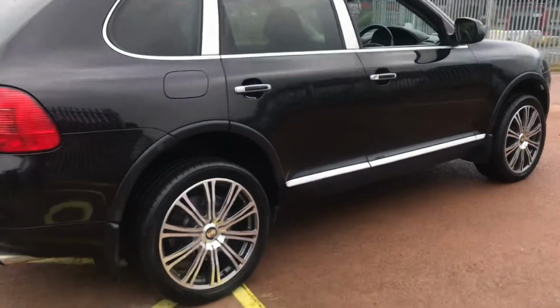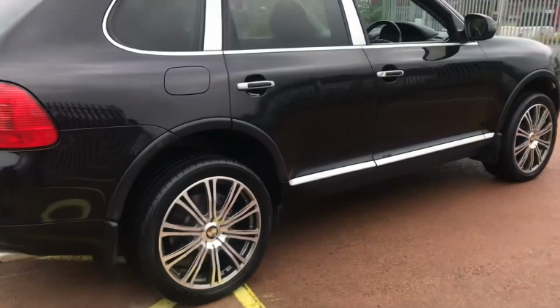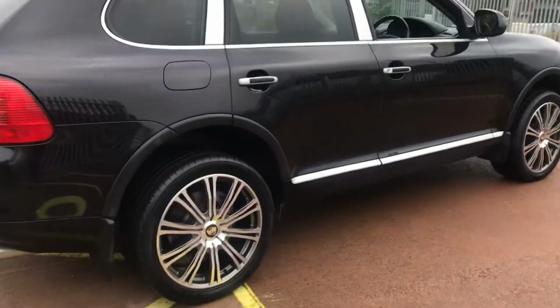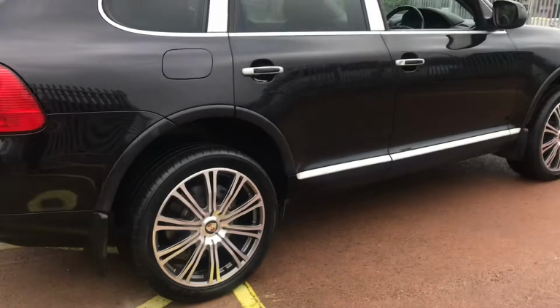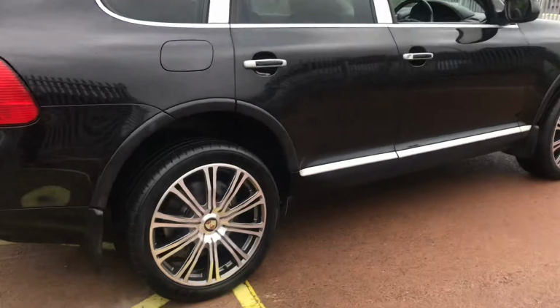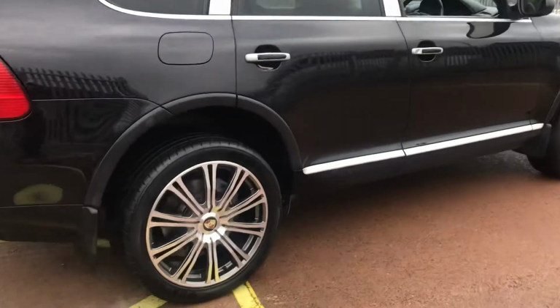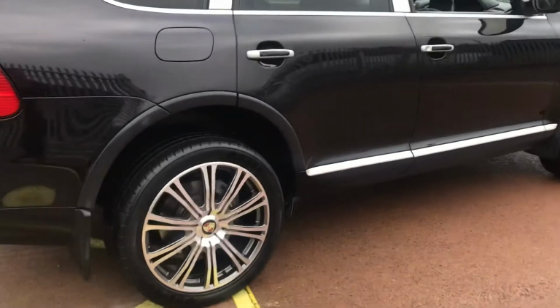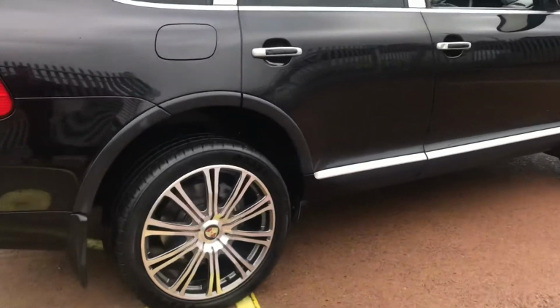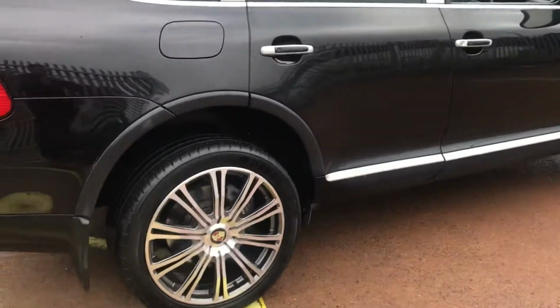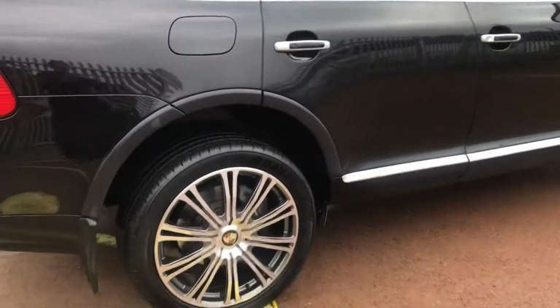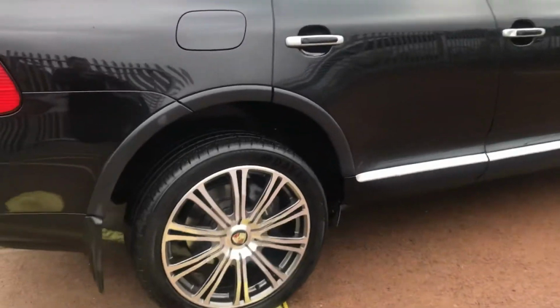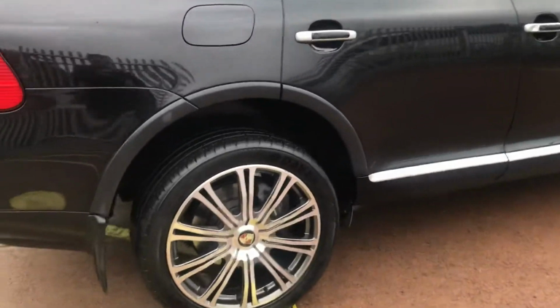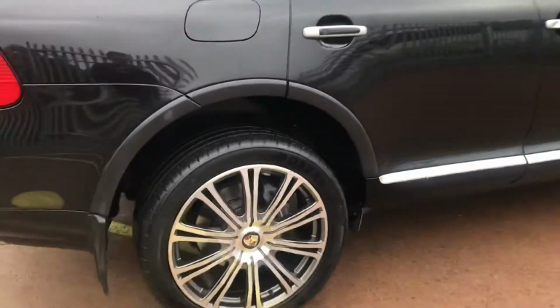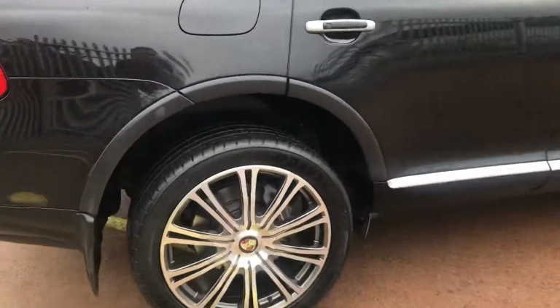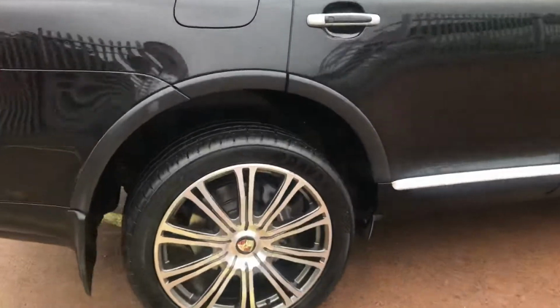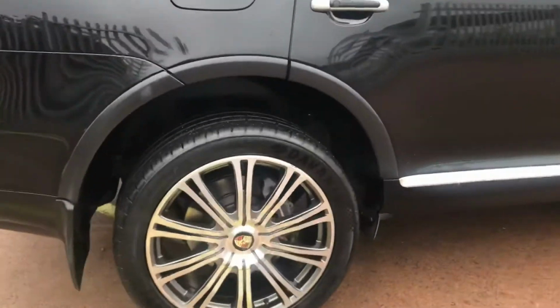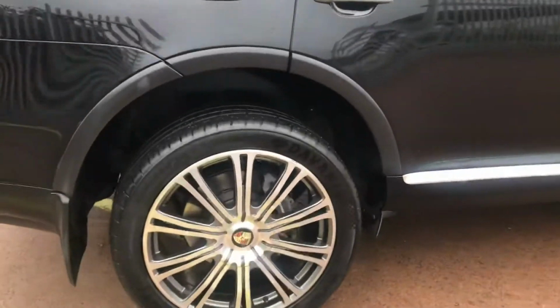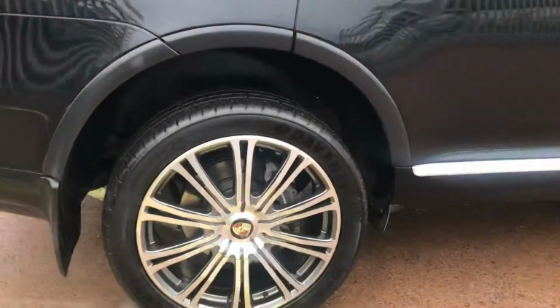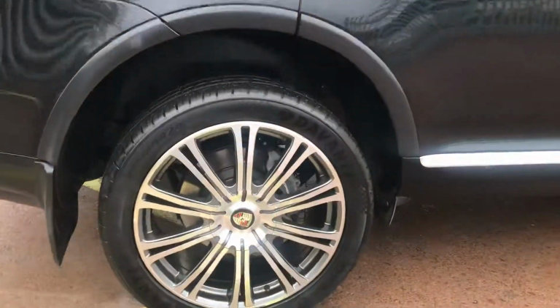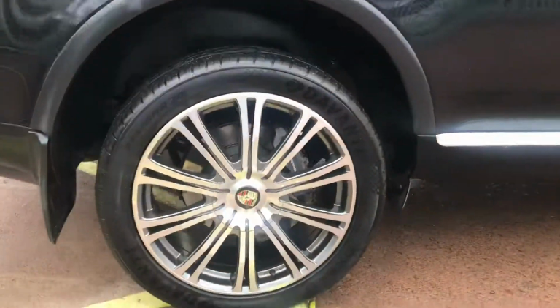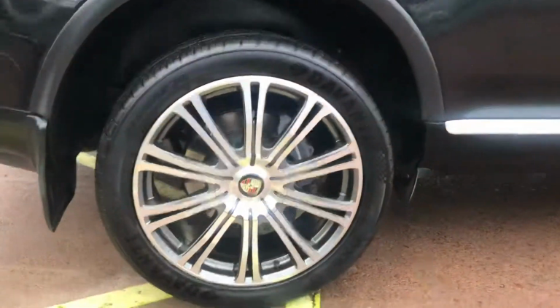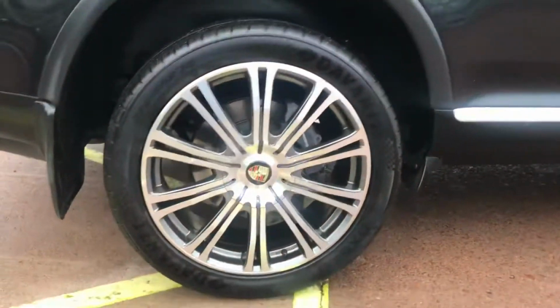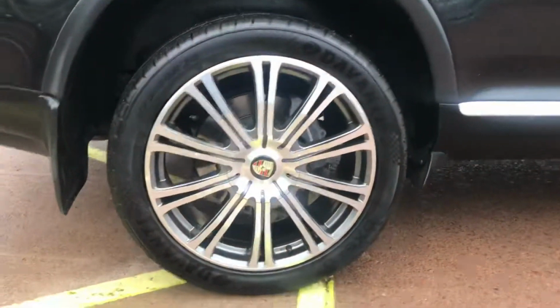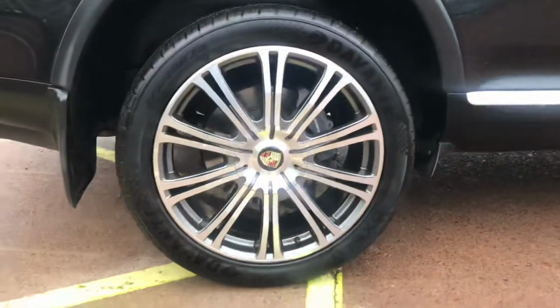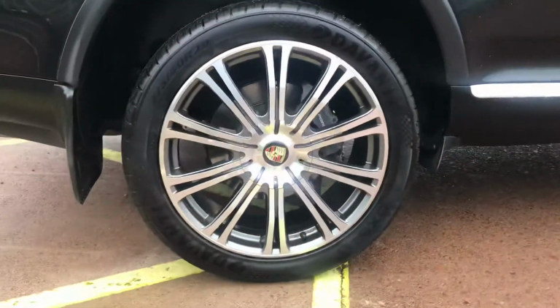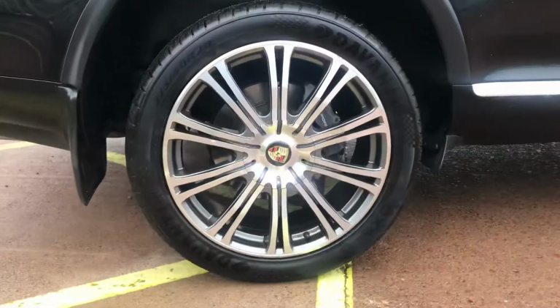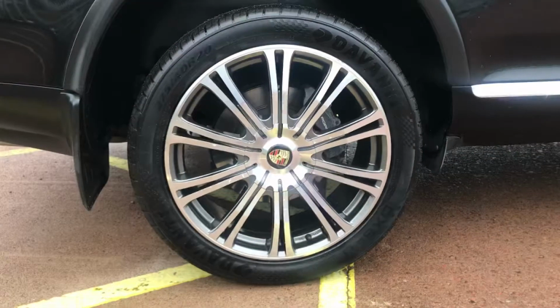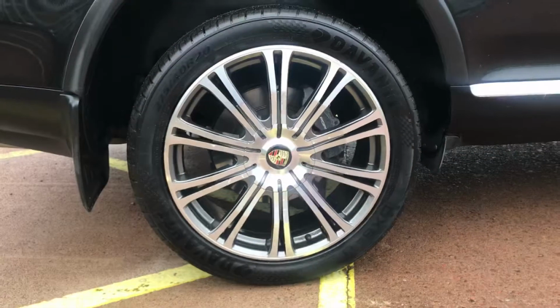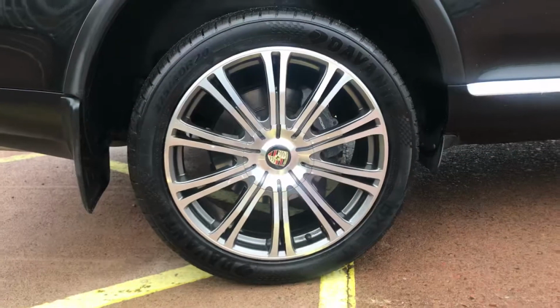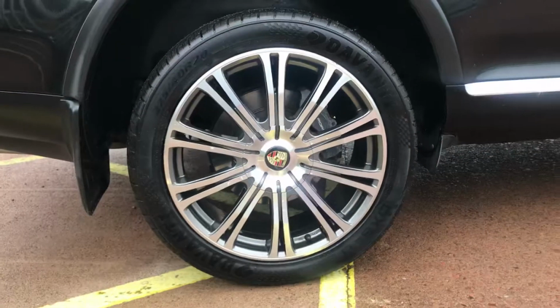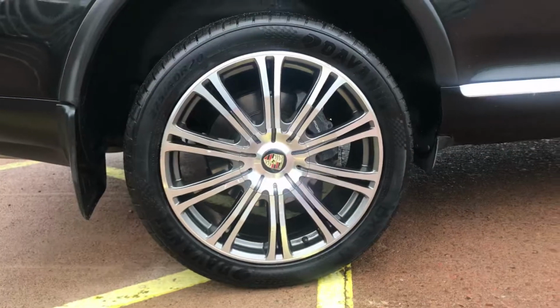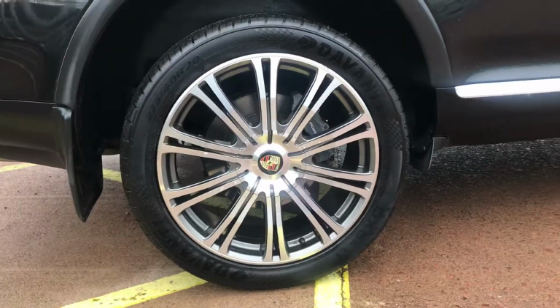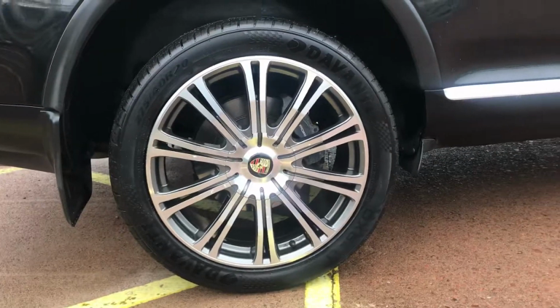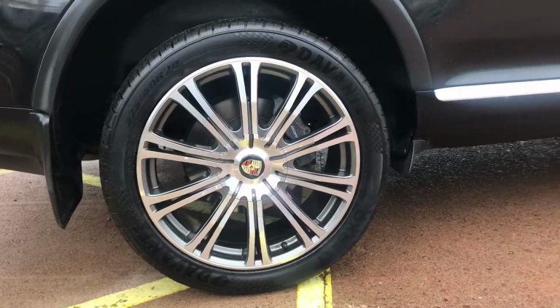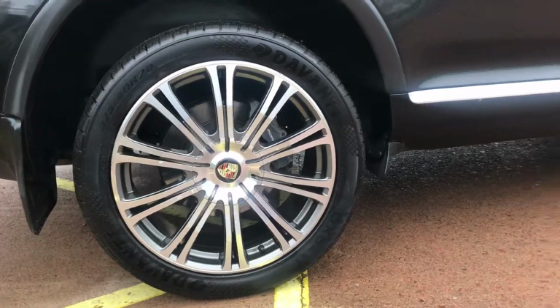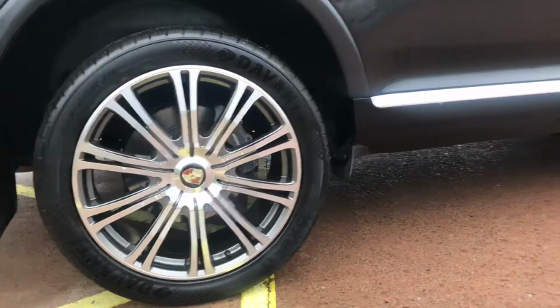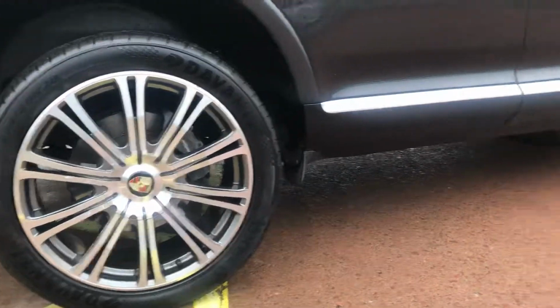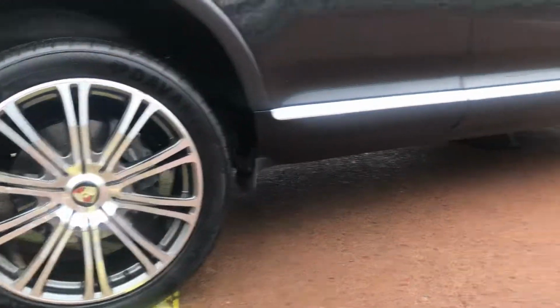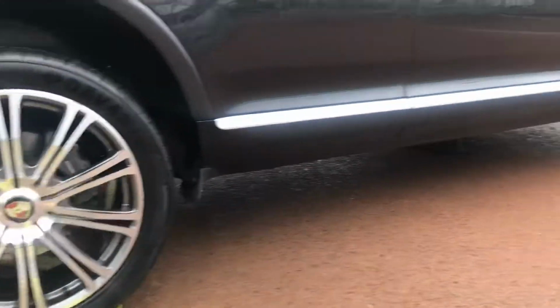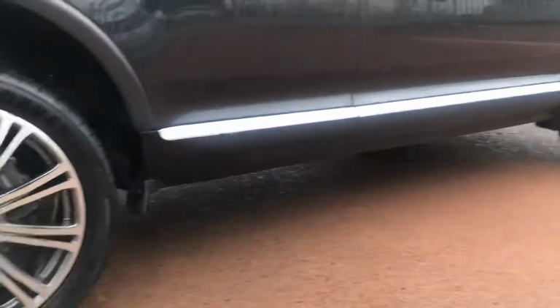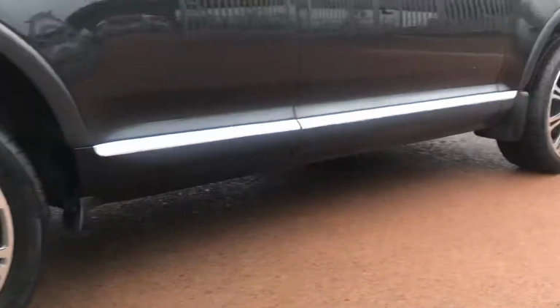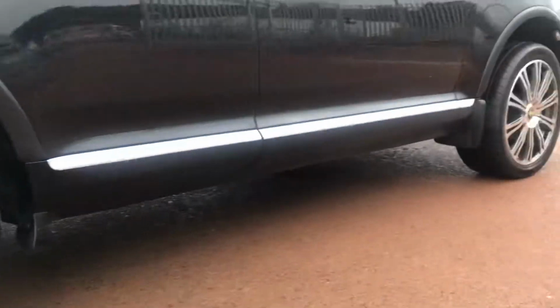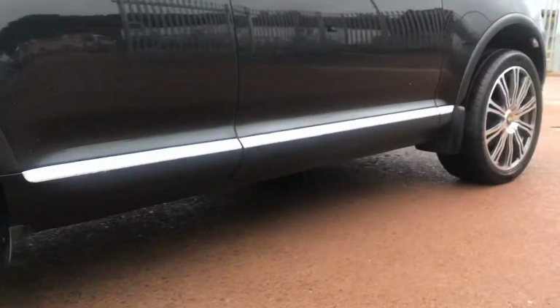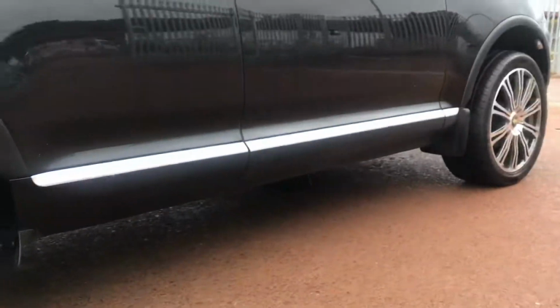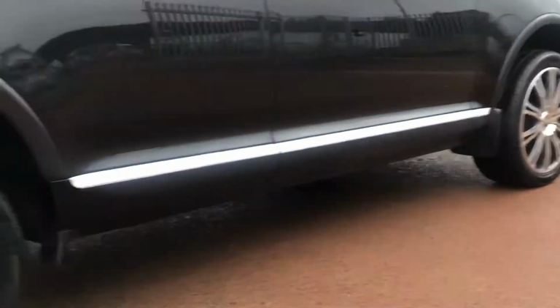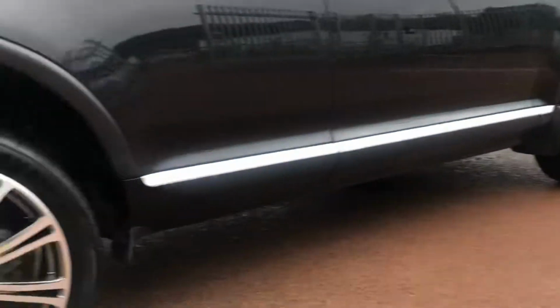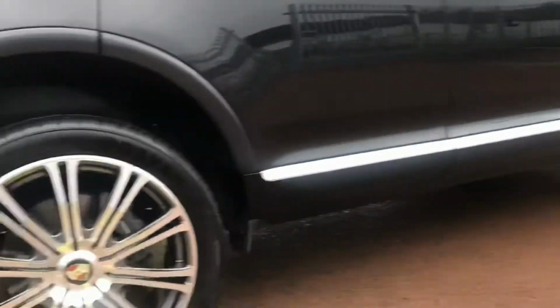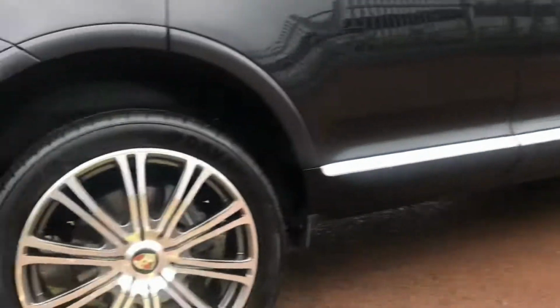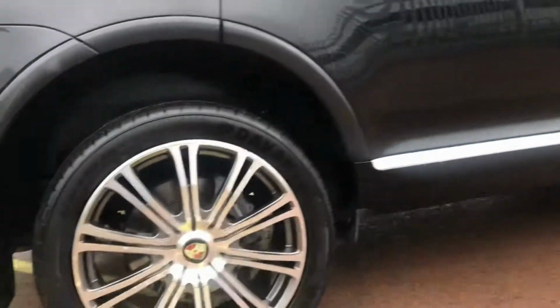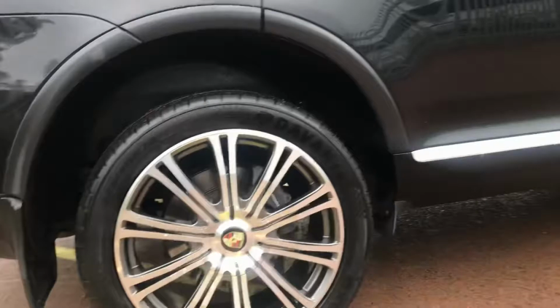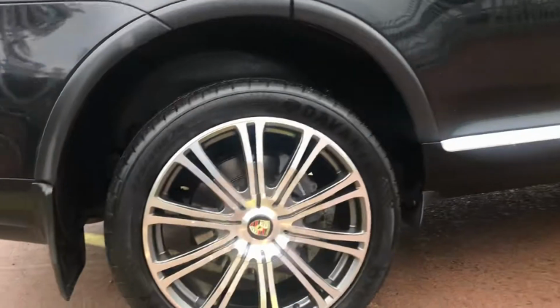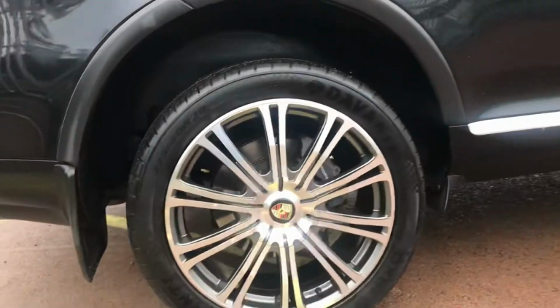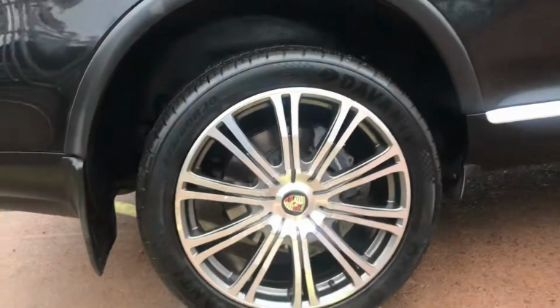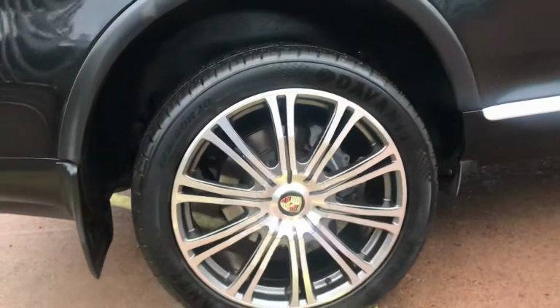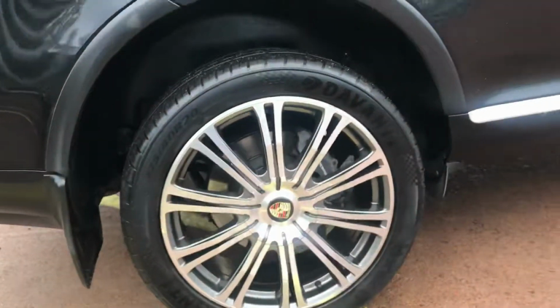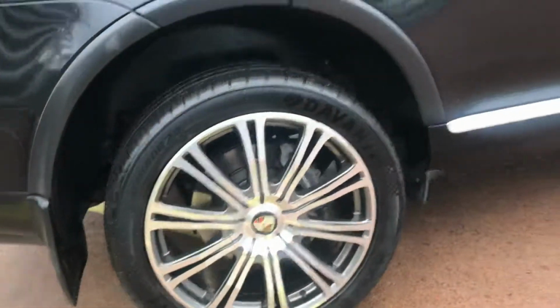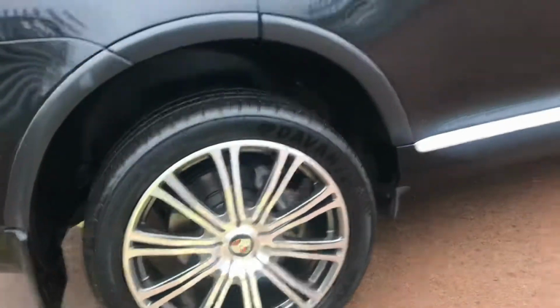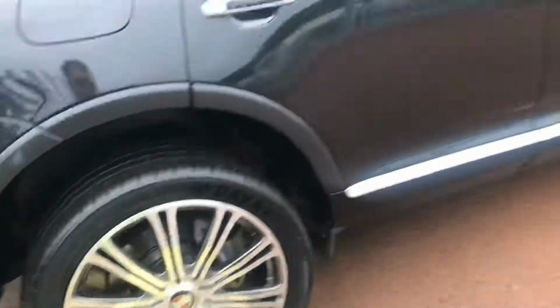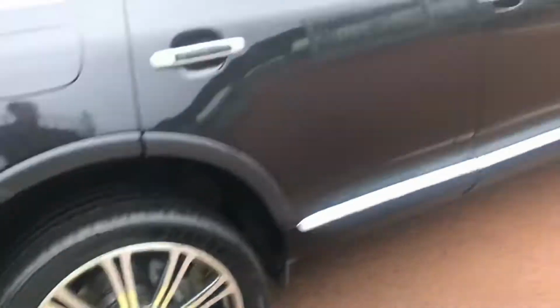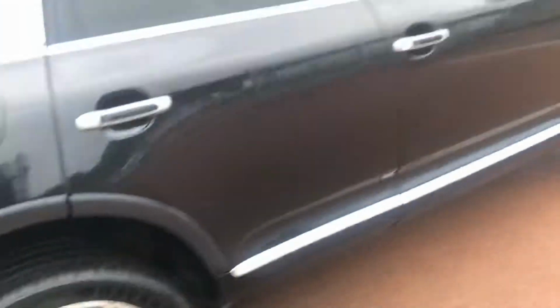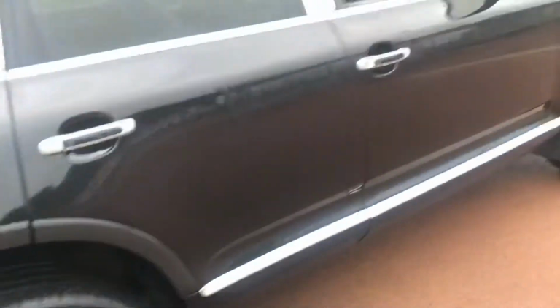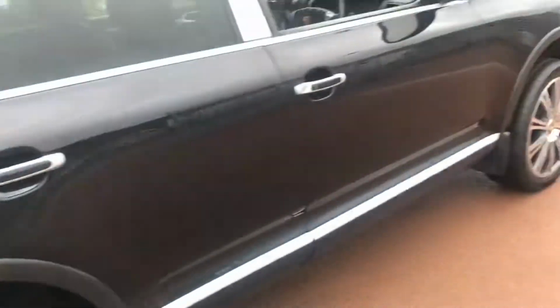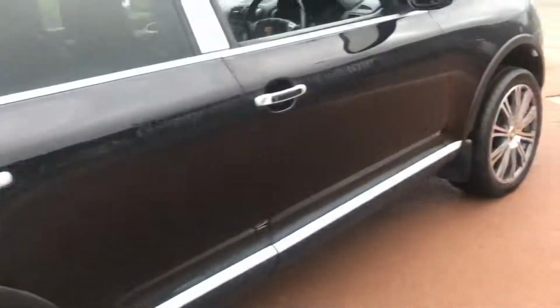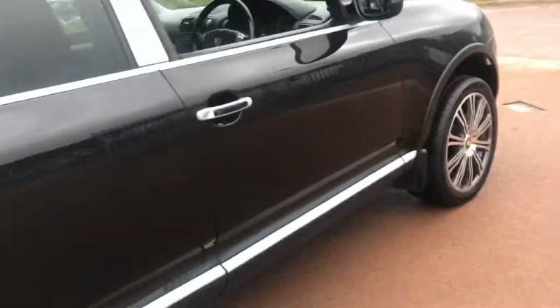The car has the newer style 20 inch Cayenne alloys which are diamond cut. They're in good condition with good tyres.